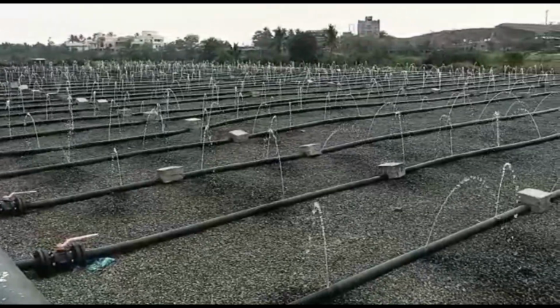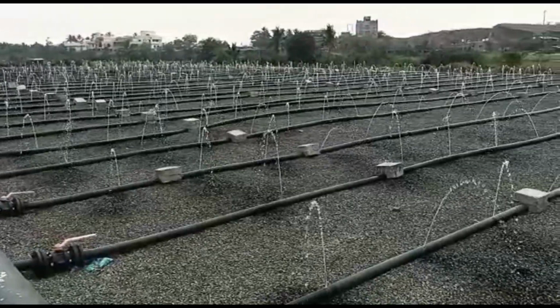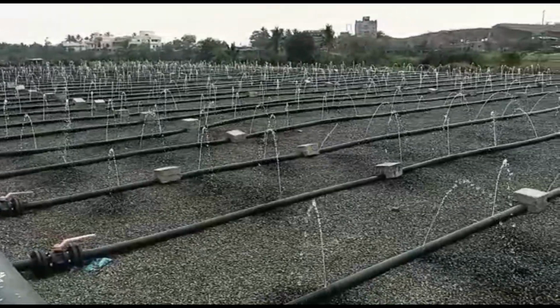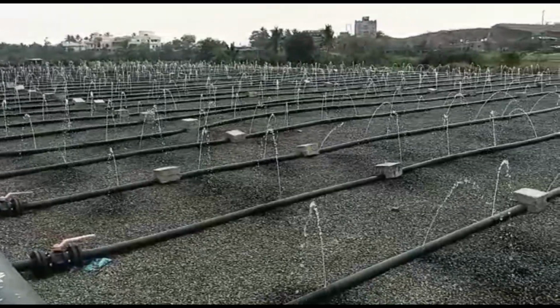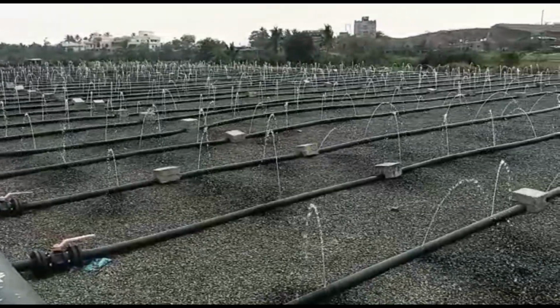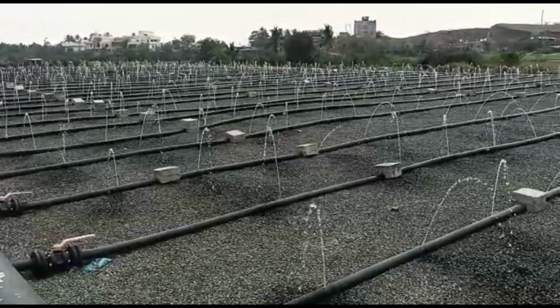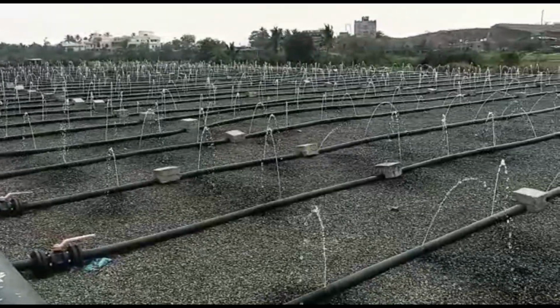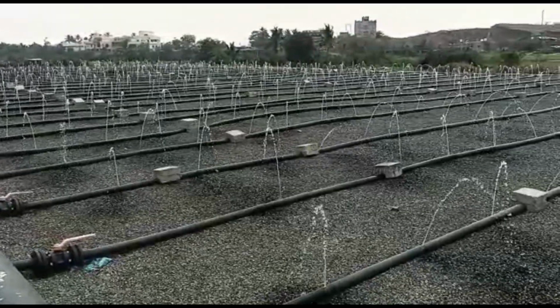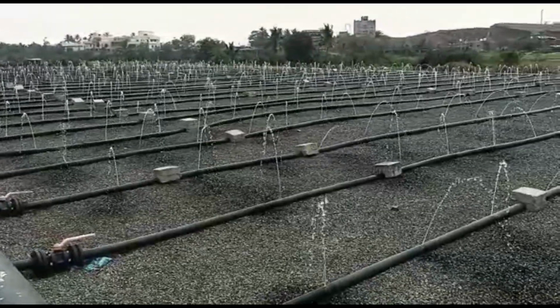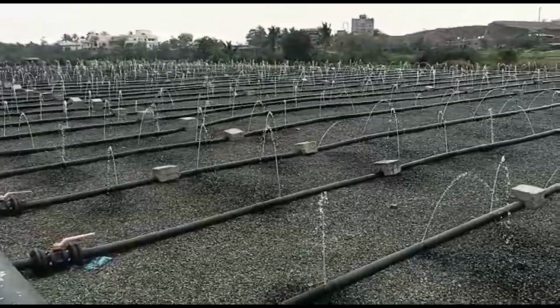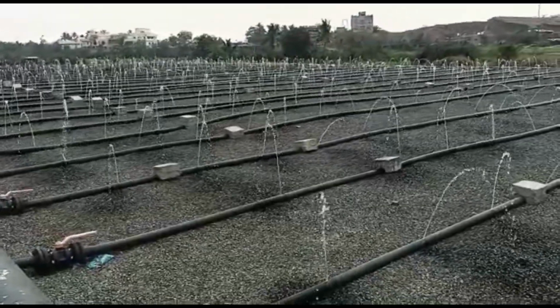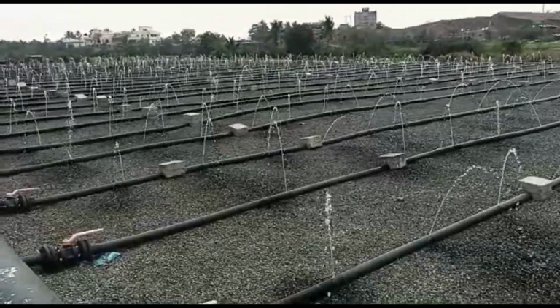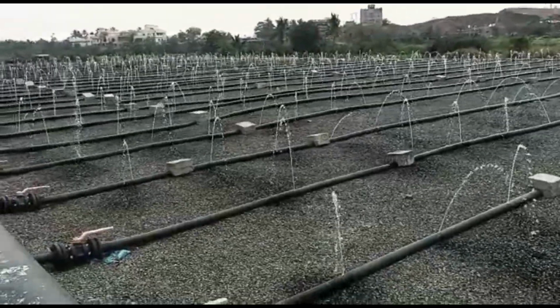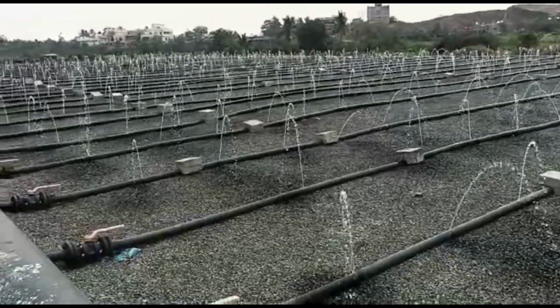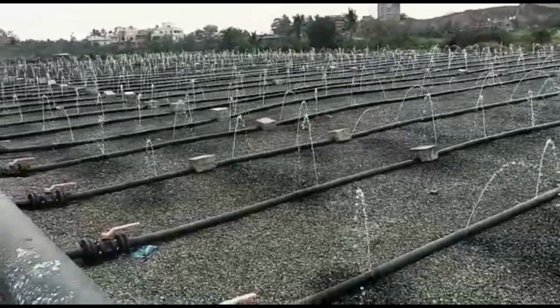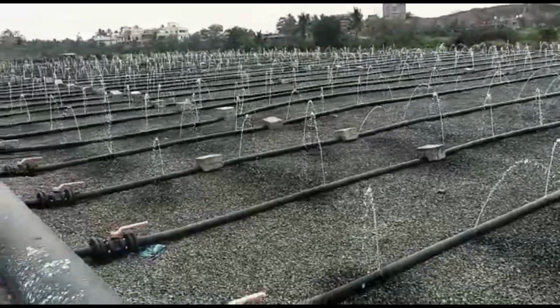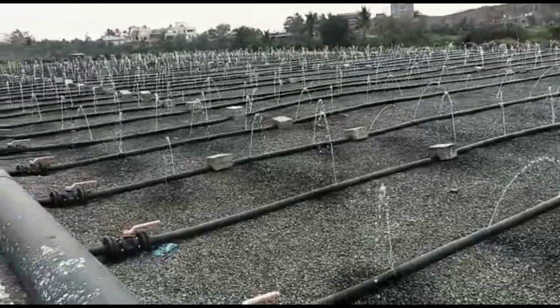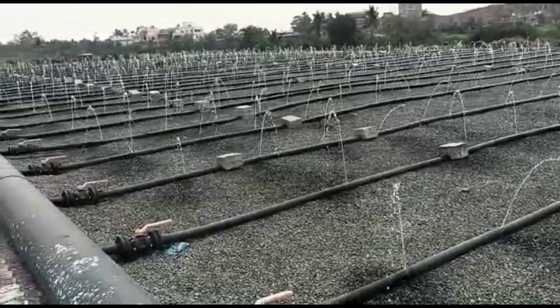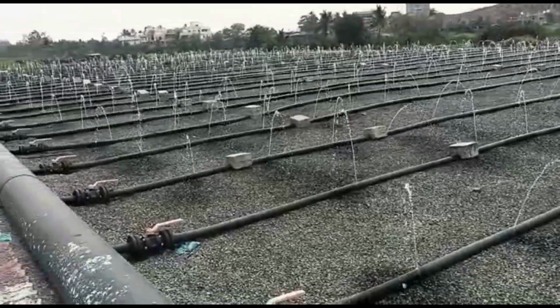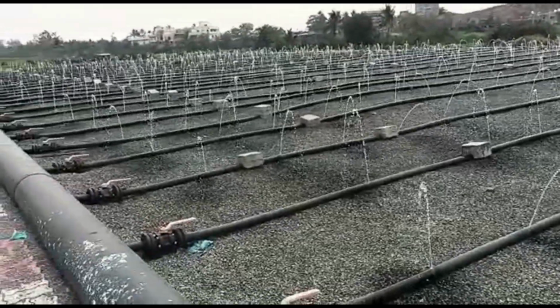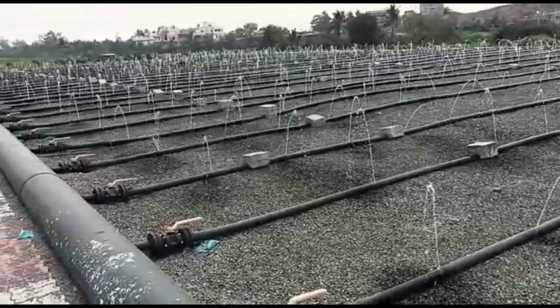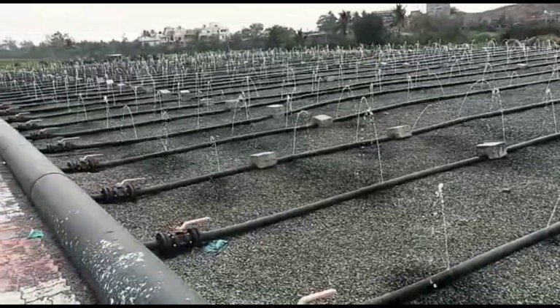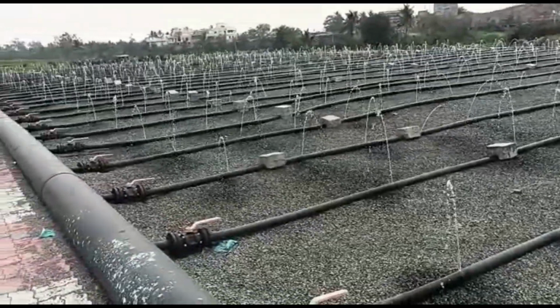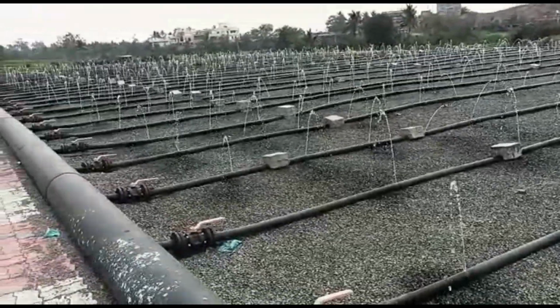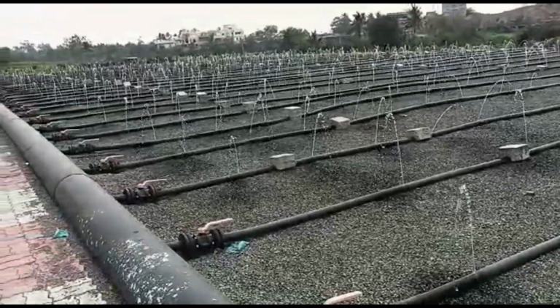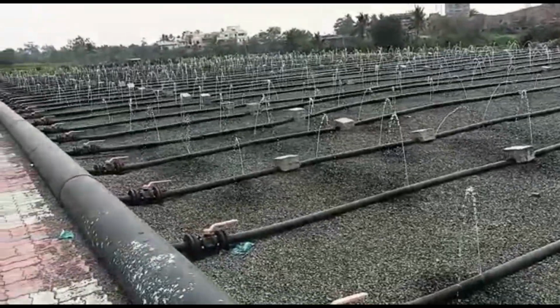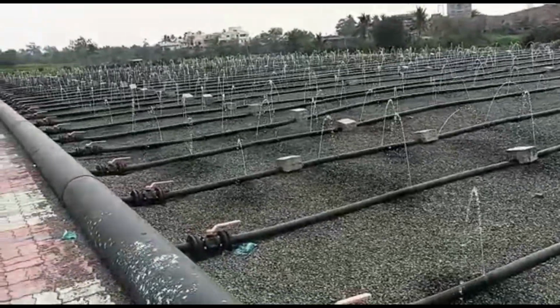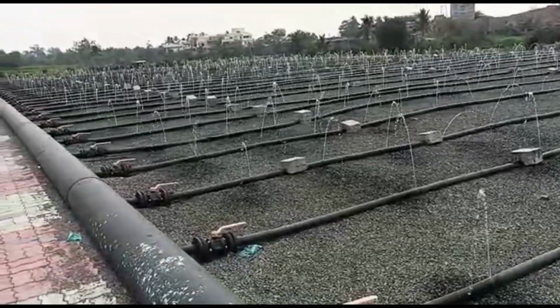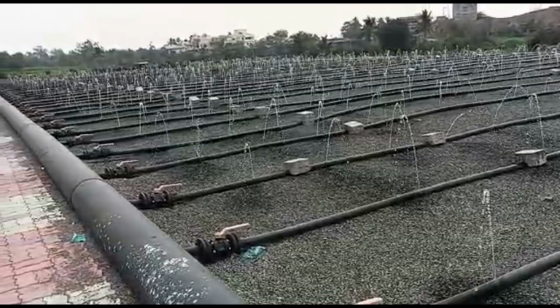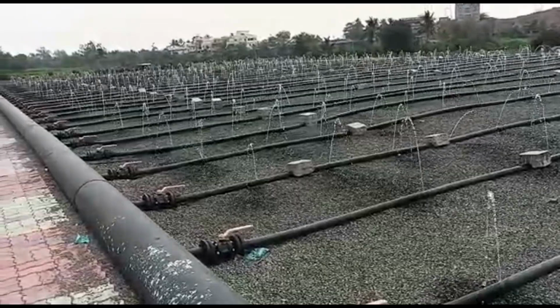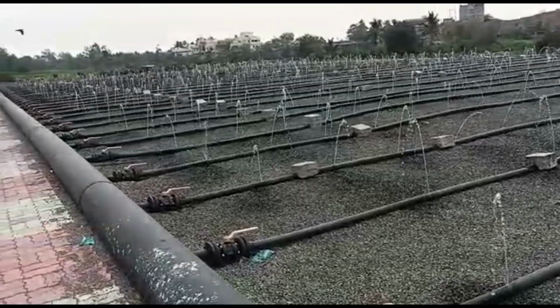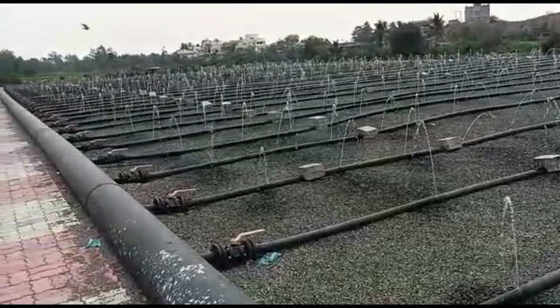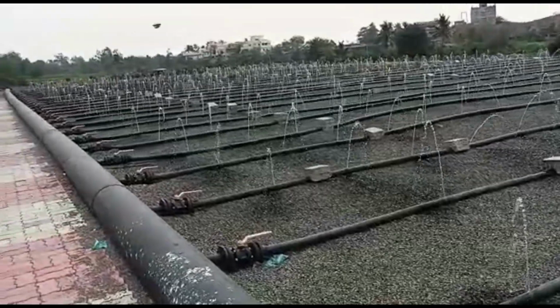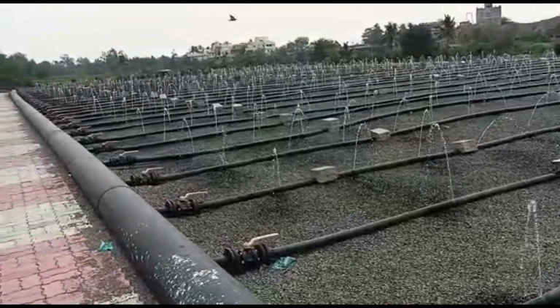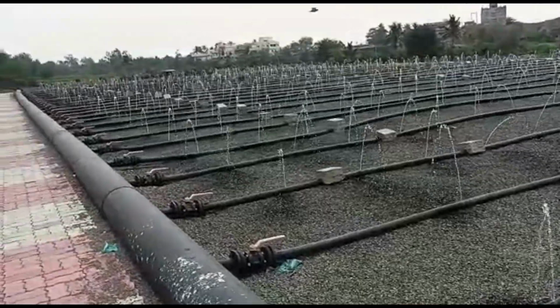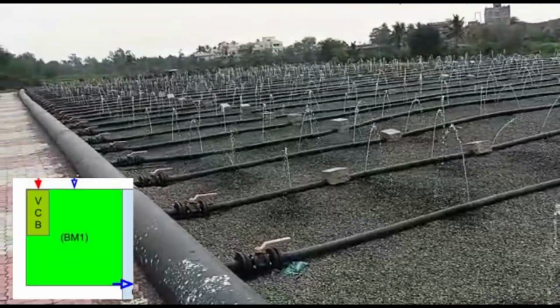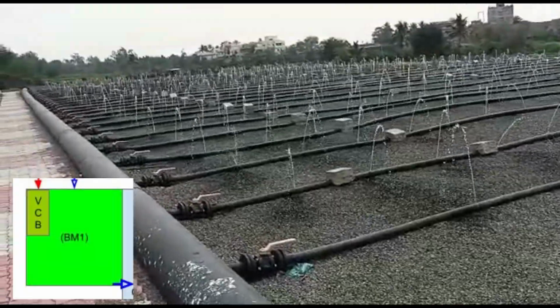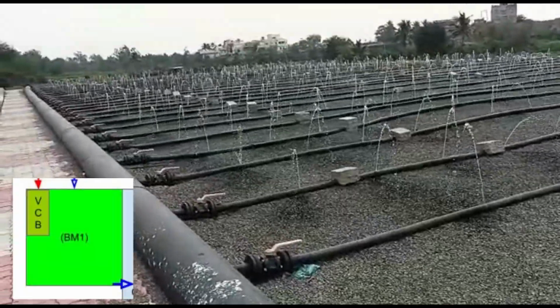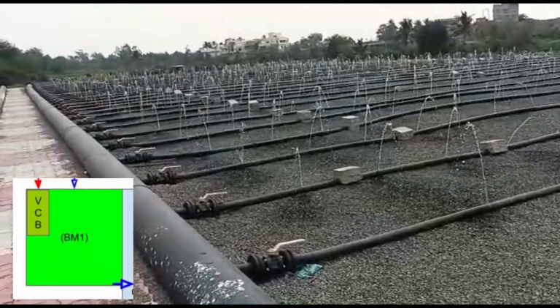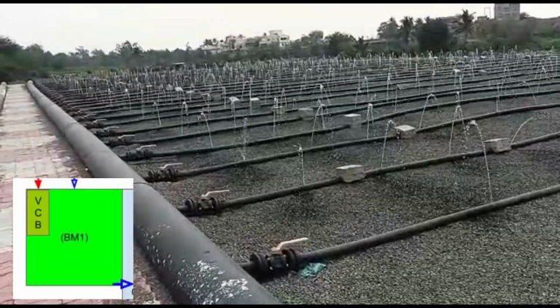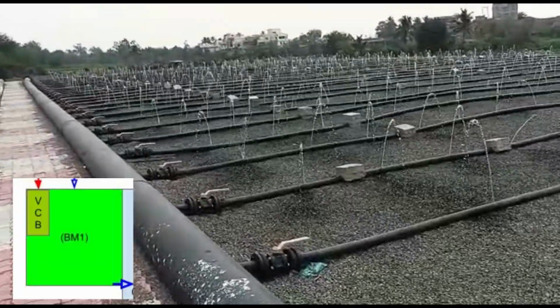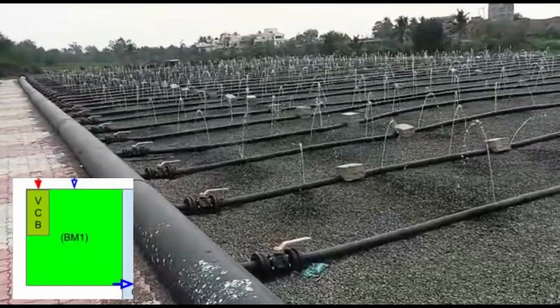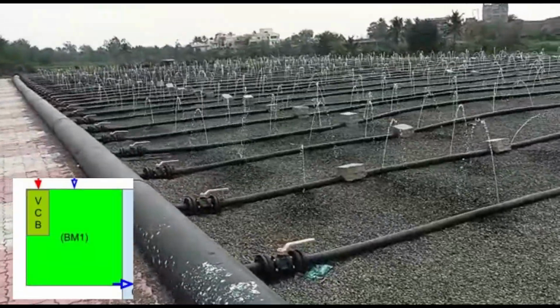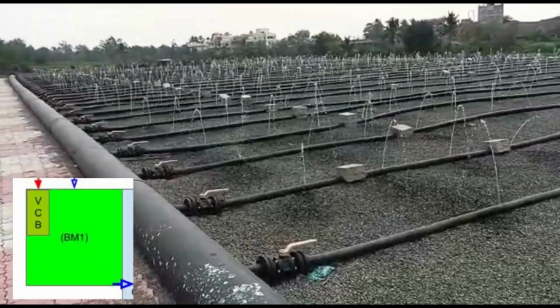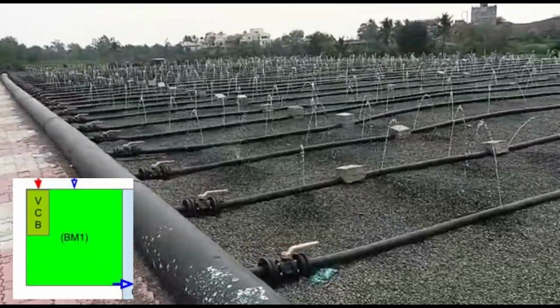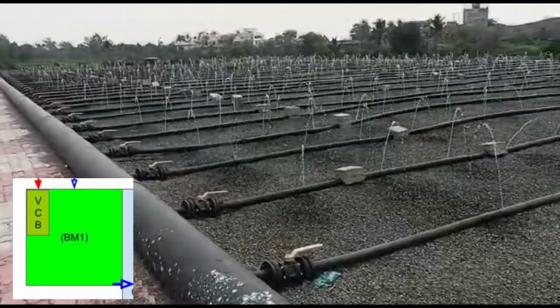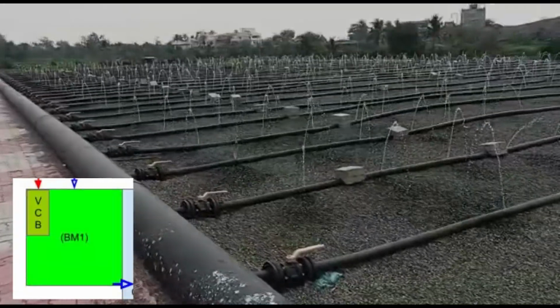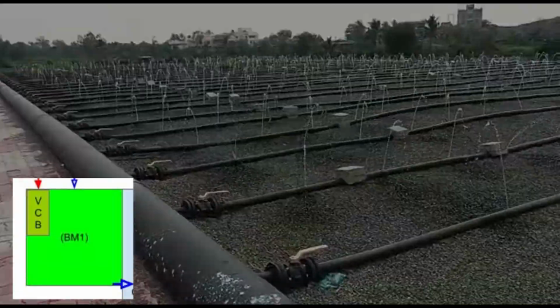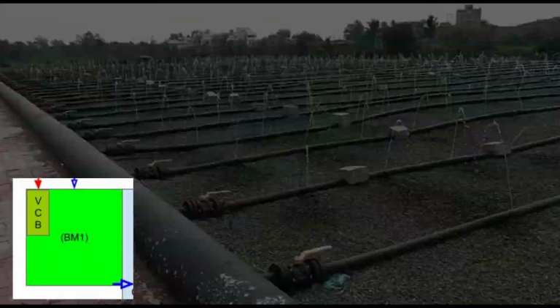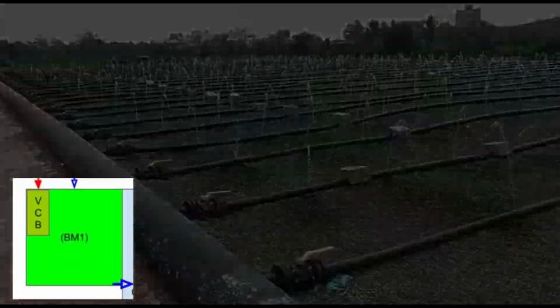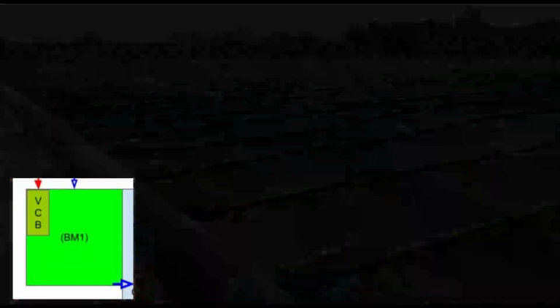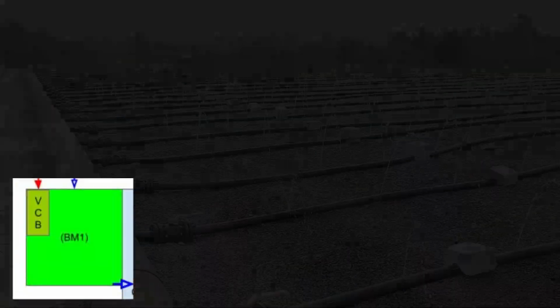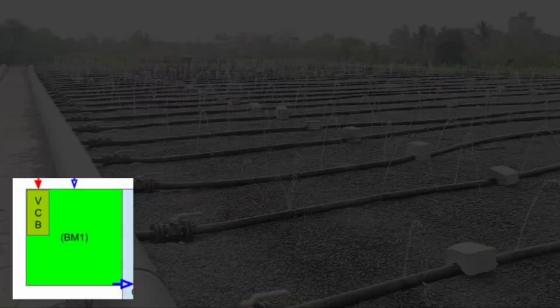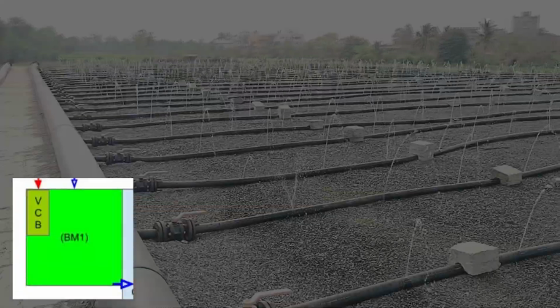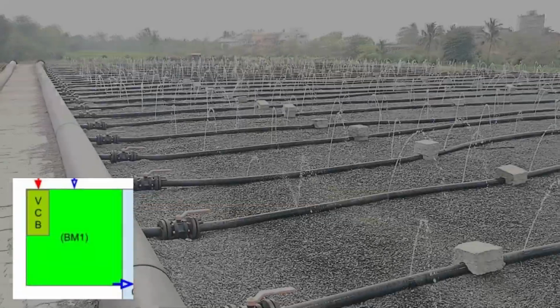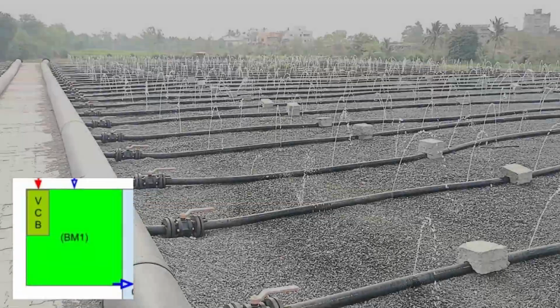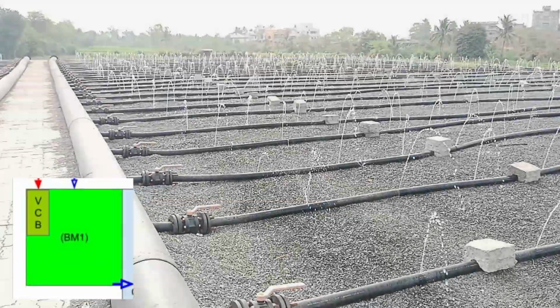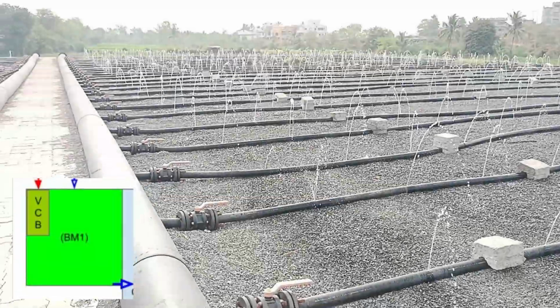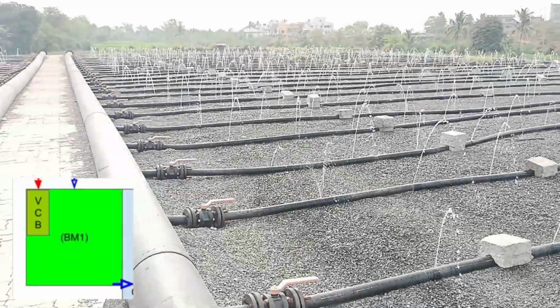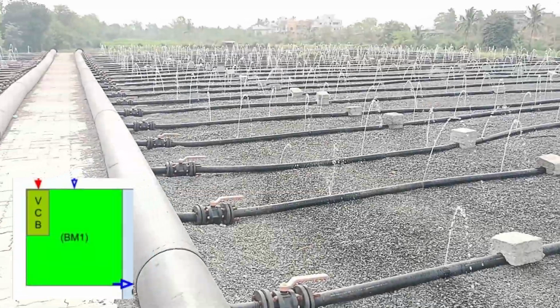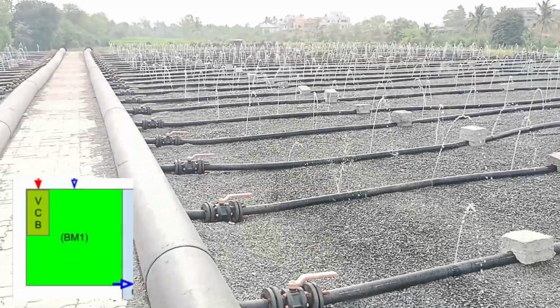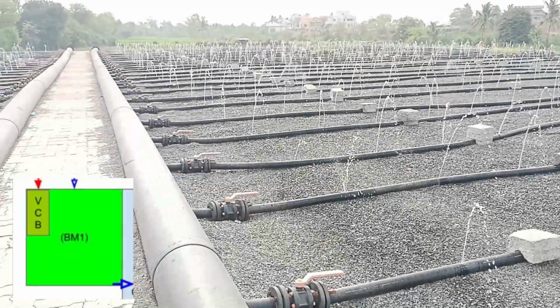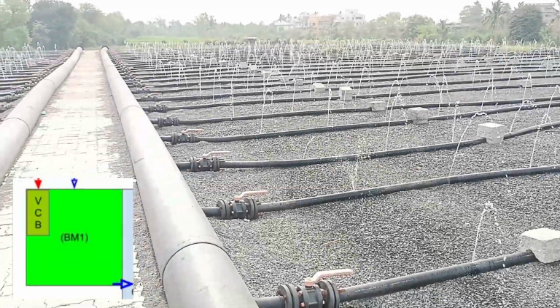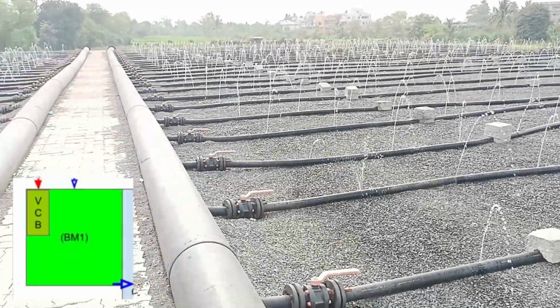From the tube settler, the water is evenly distributed over BM1 where the nitrification process takes place.